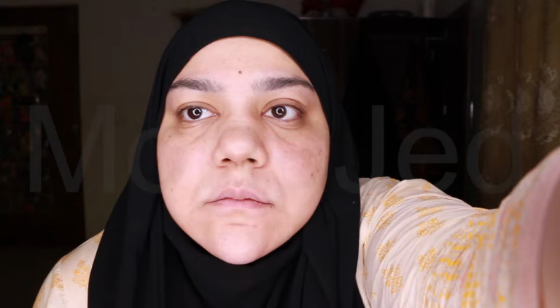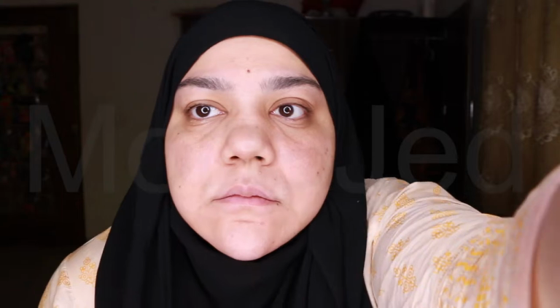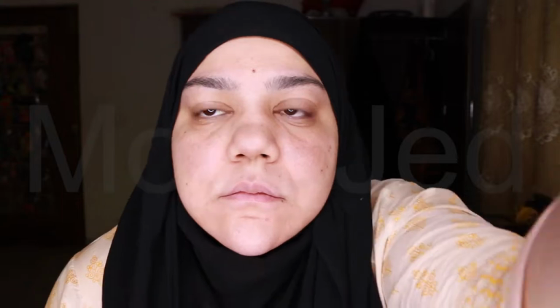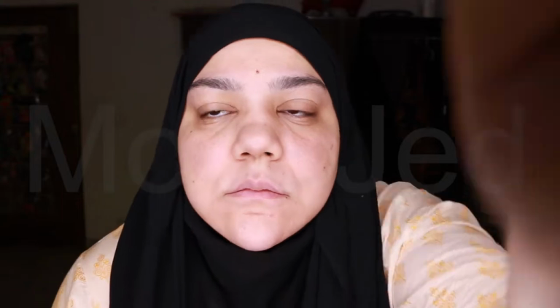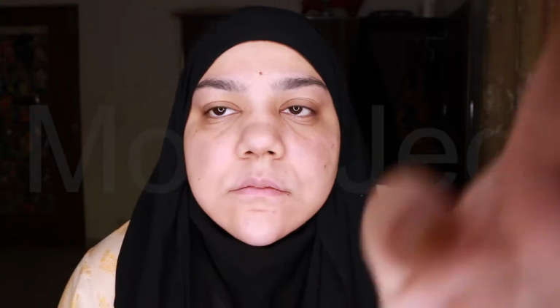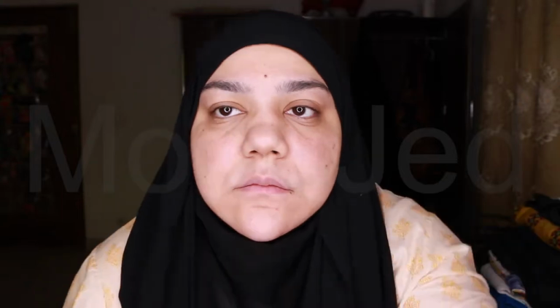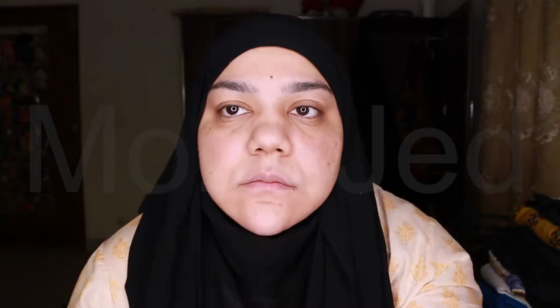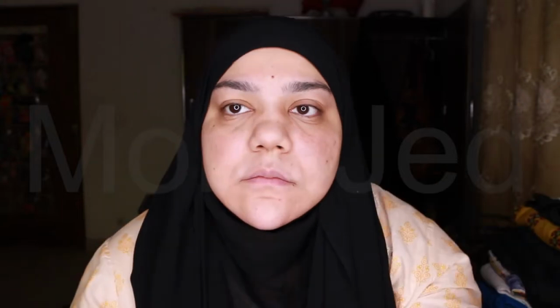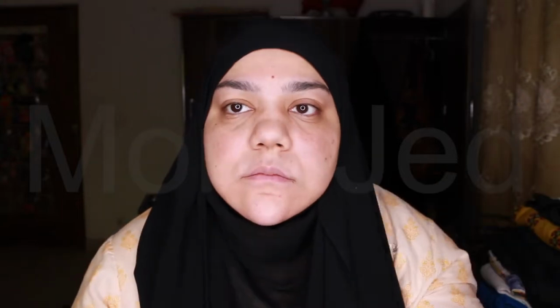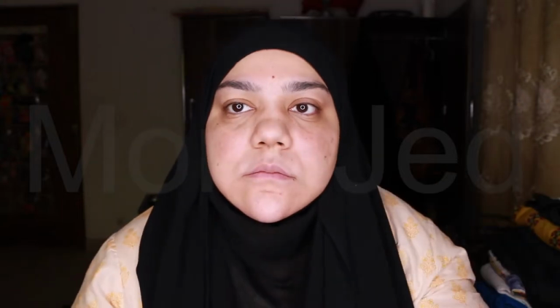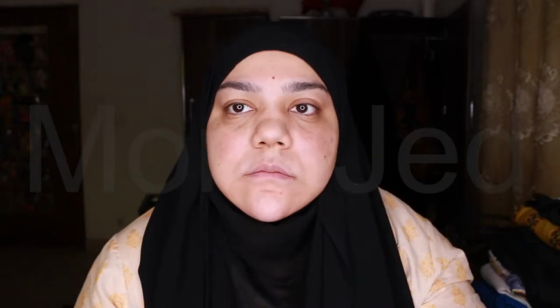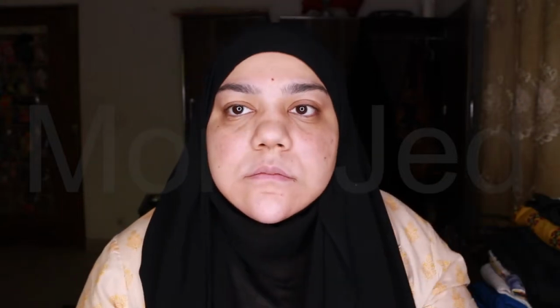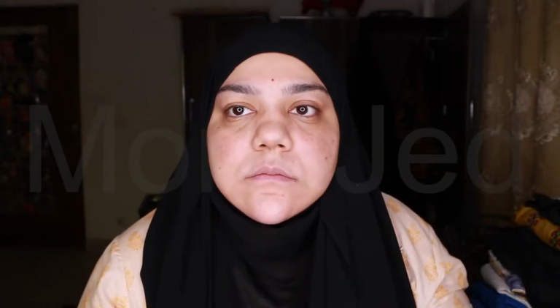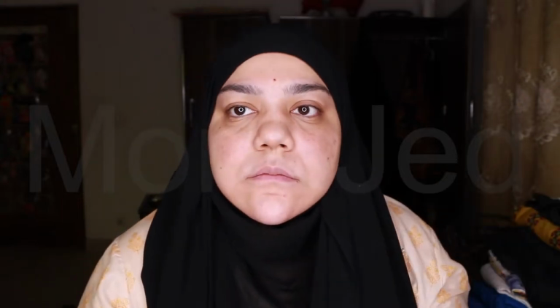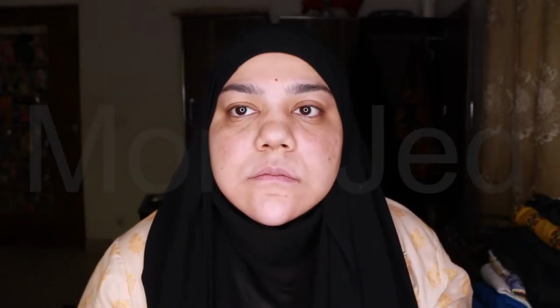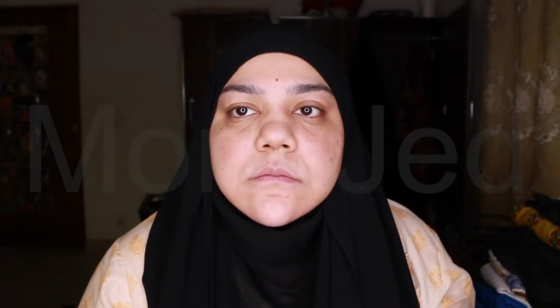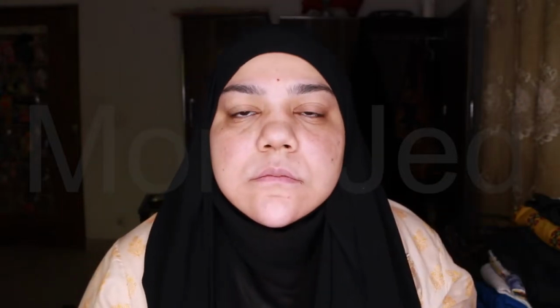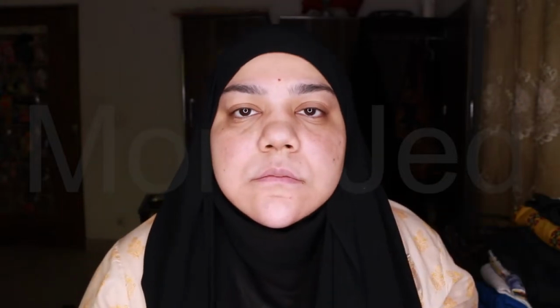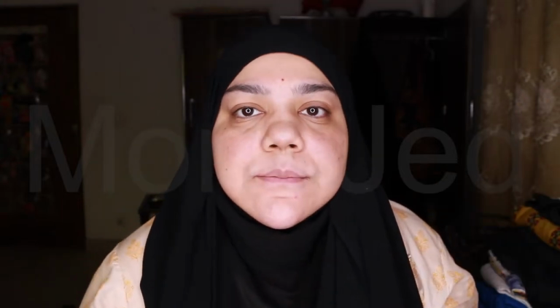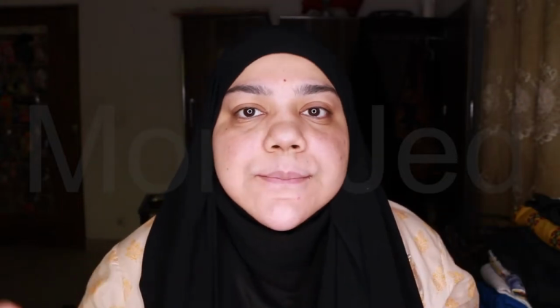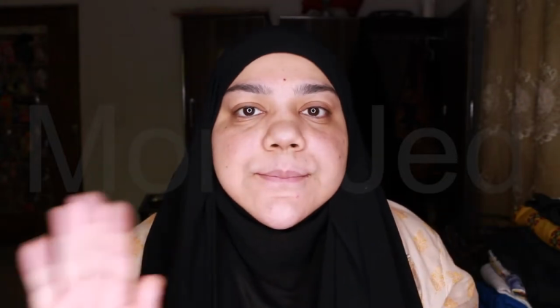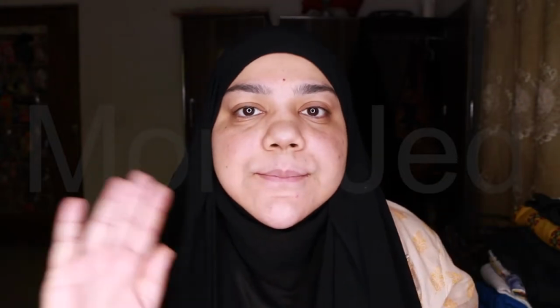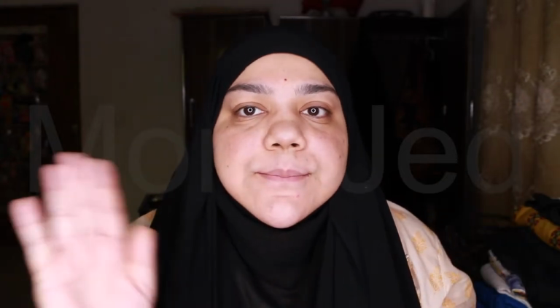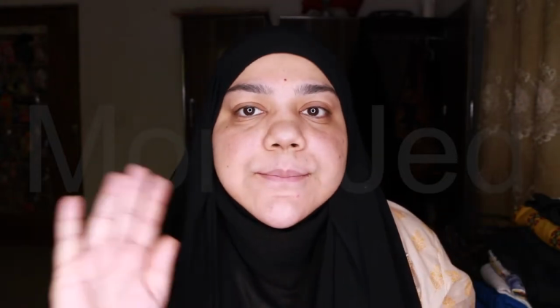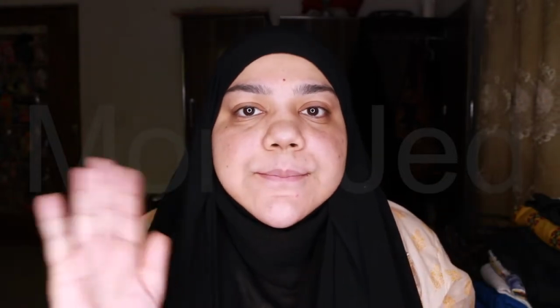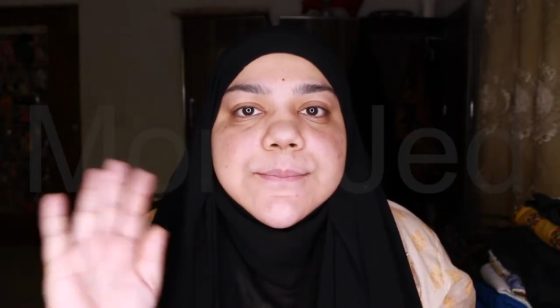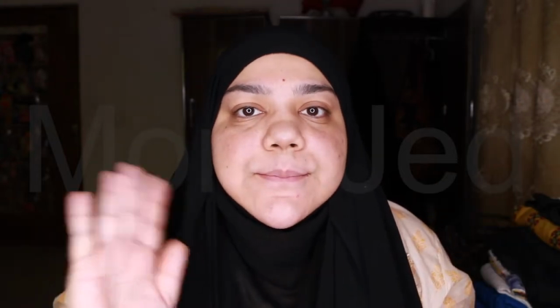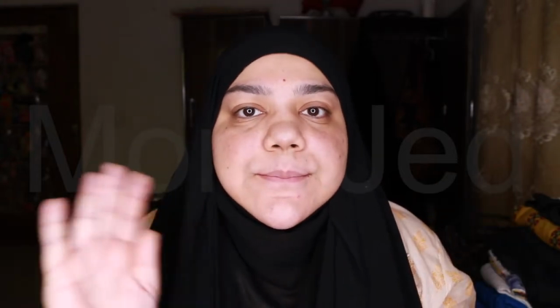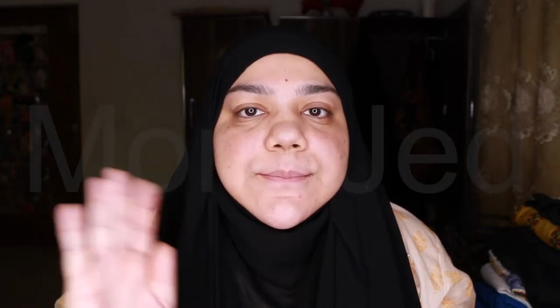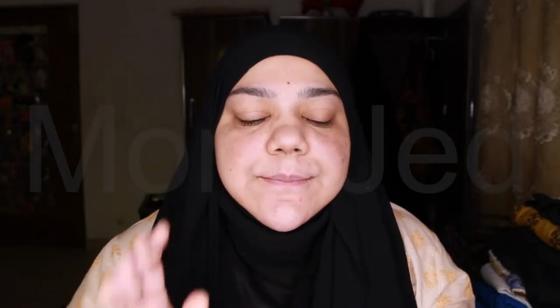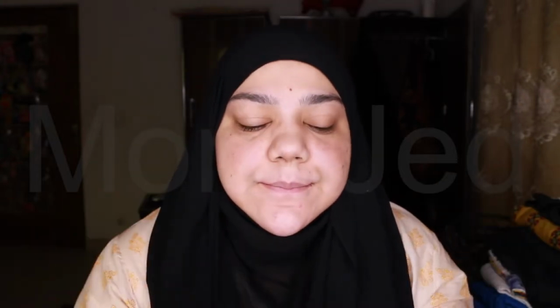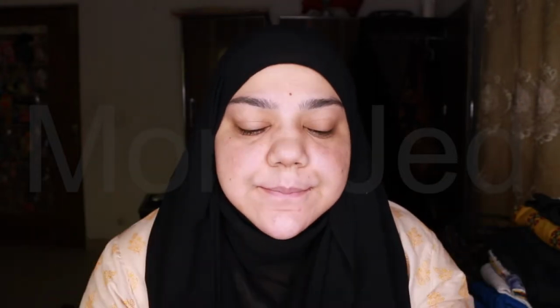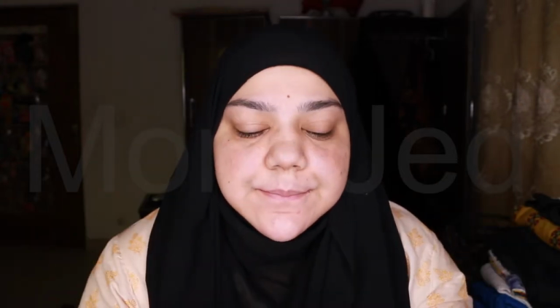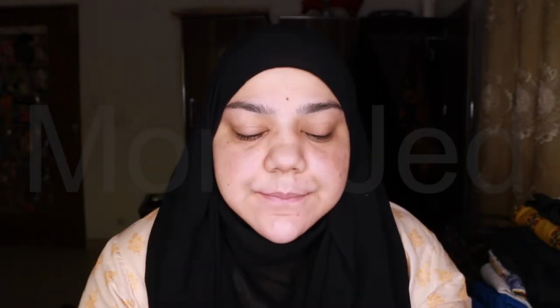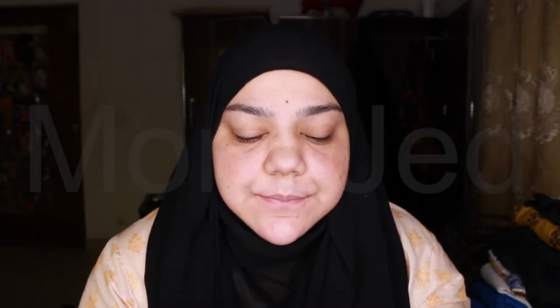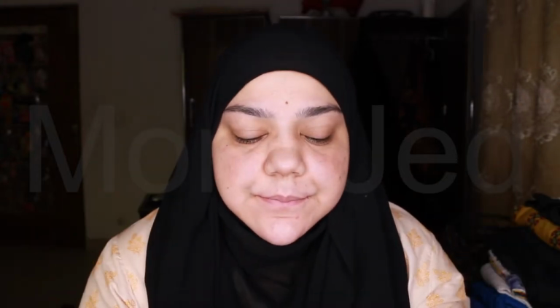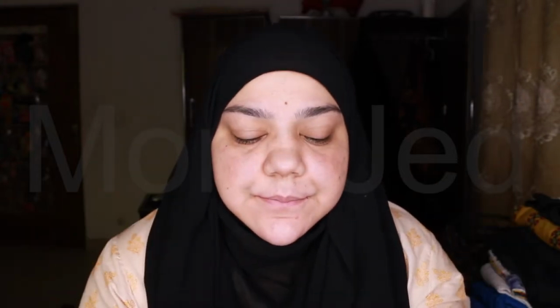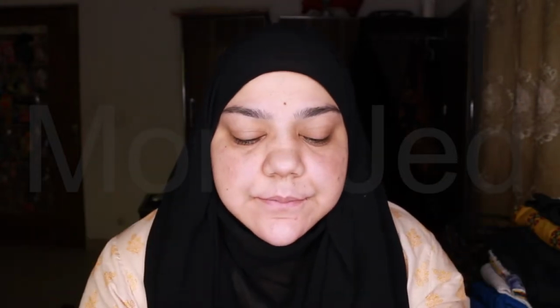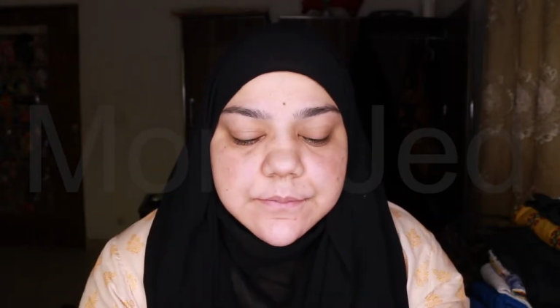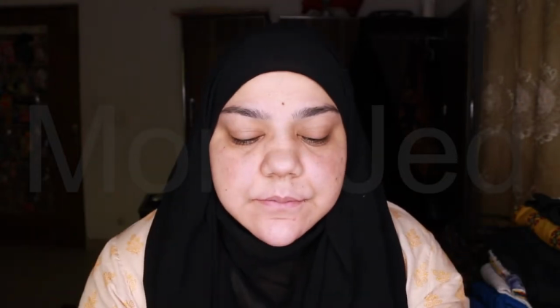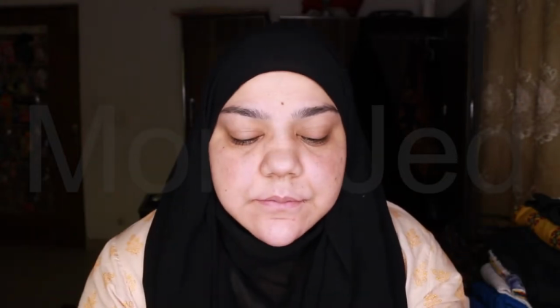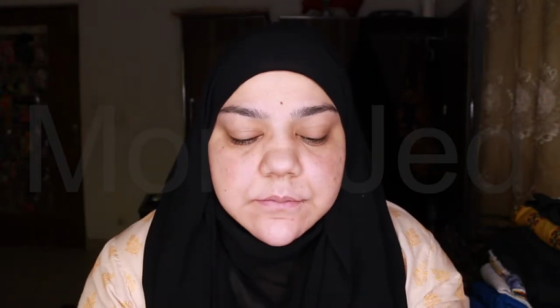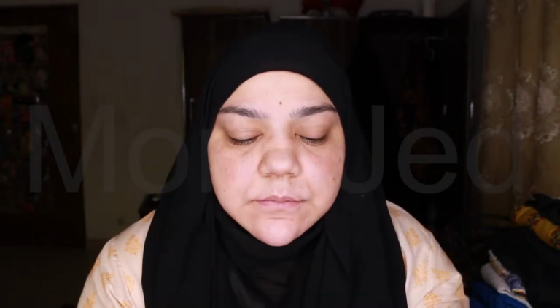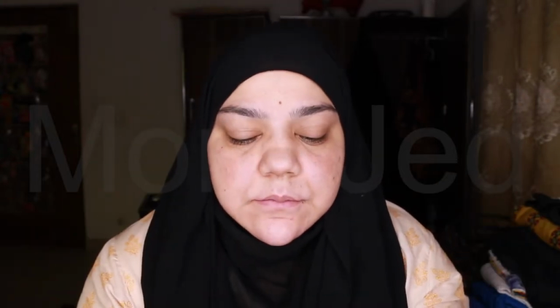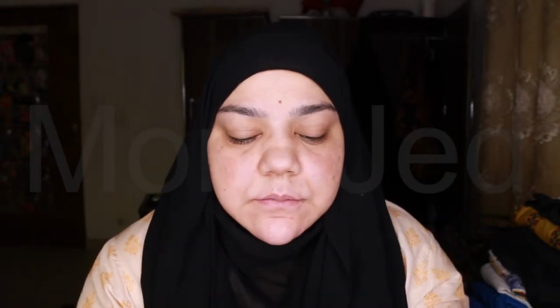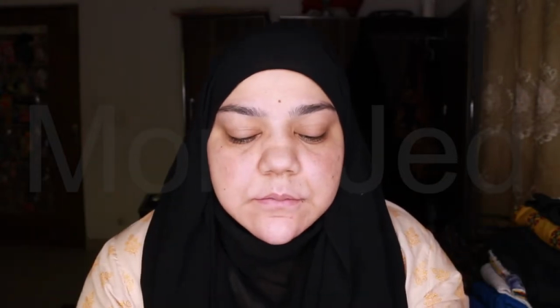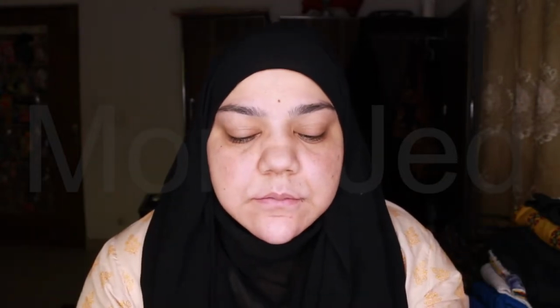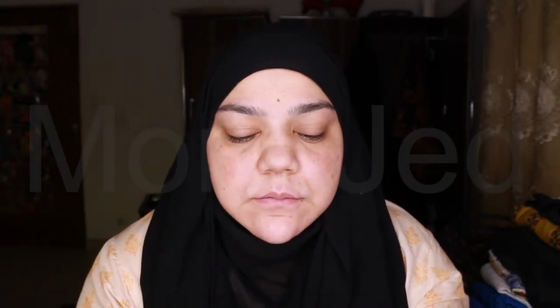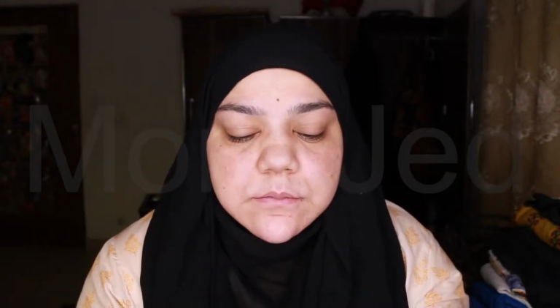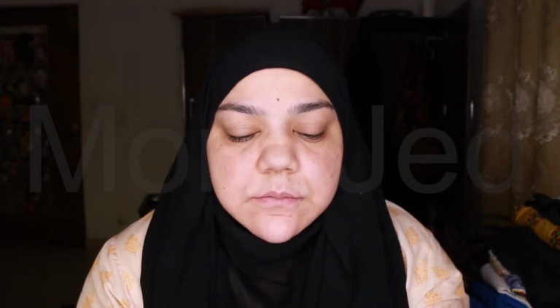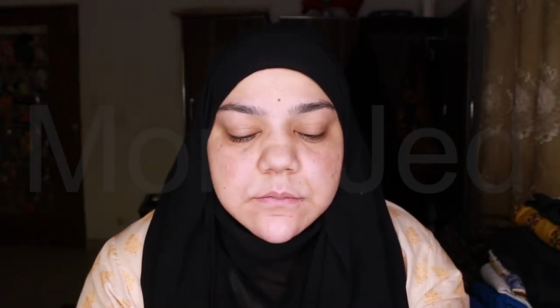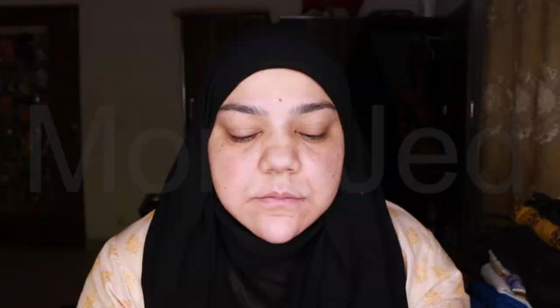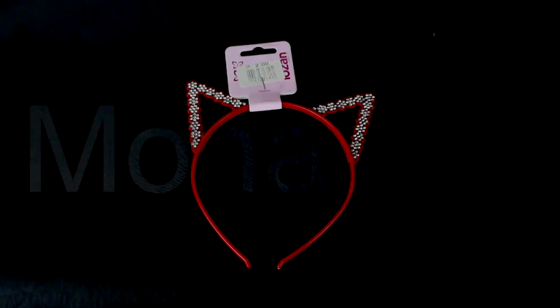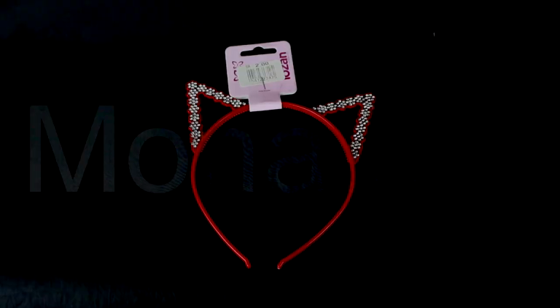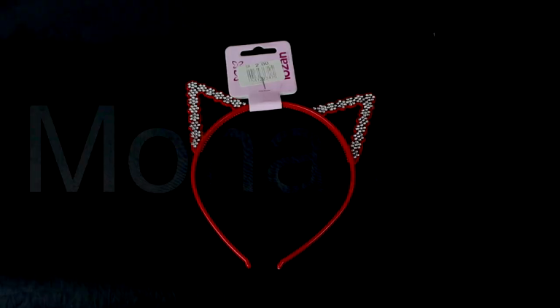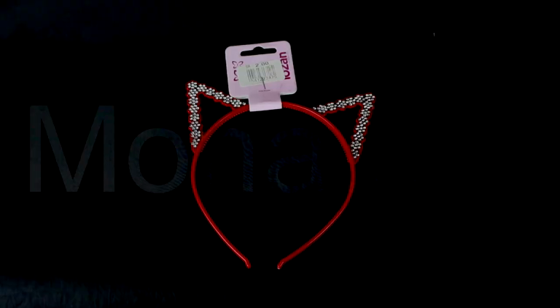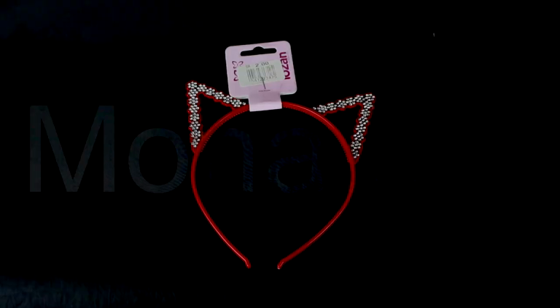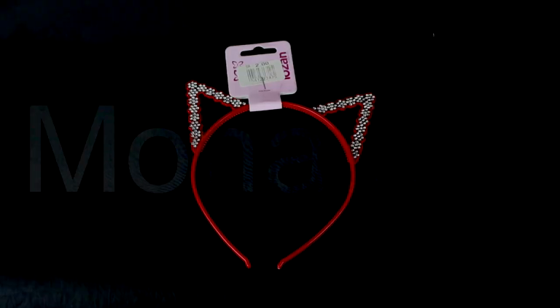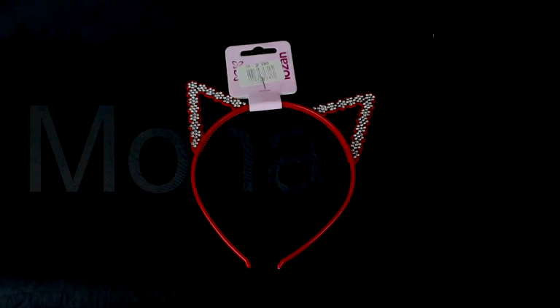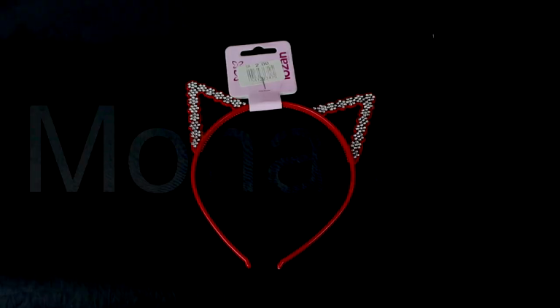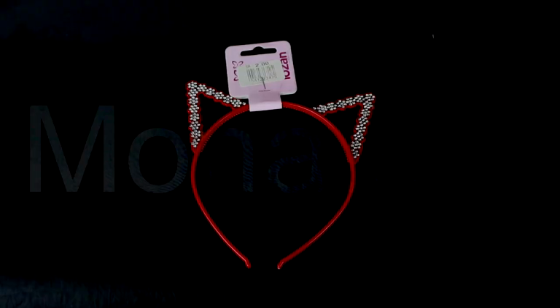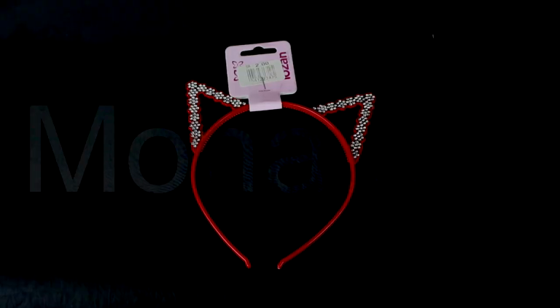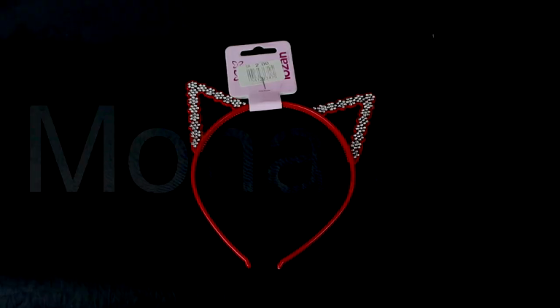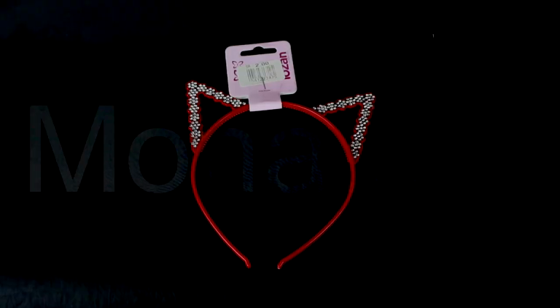Assalamualaikum everyone! Yes, I'm back with a new video. In today's video, I'm going to be trying out another Avon Quad Palette. So let's get started.